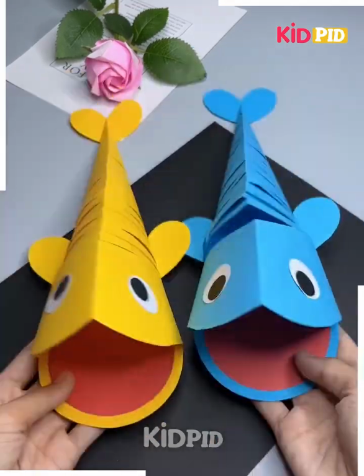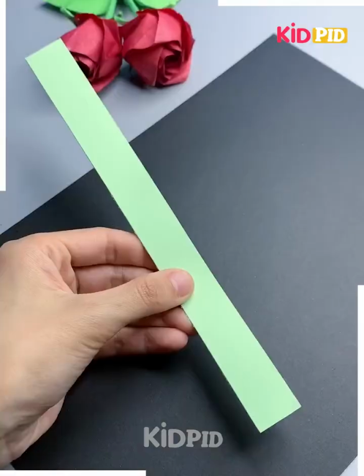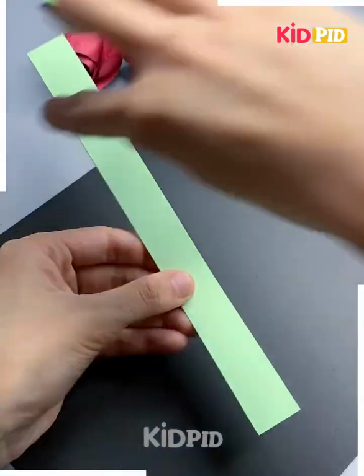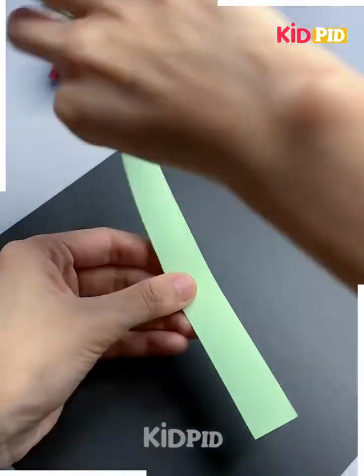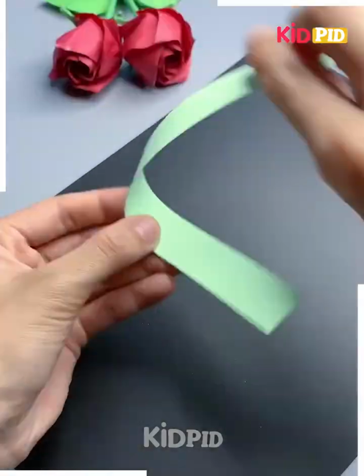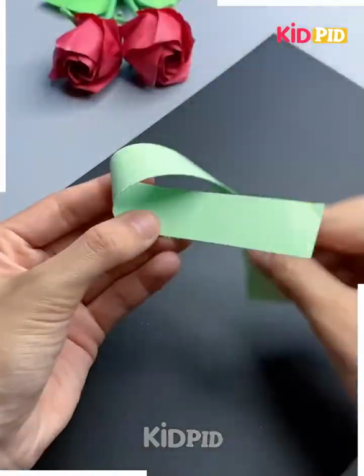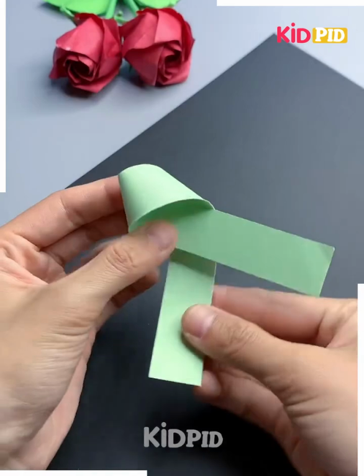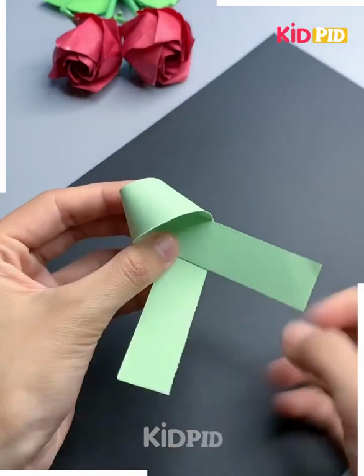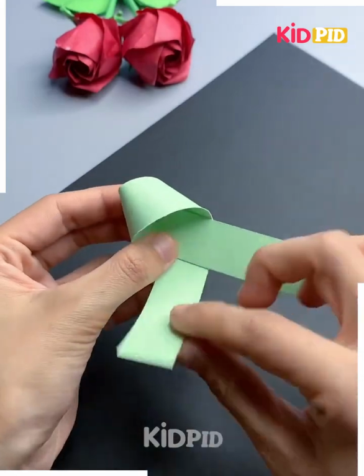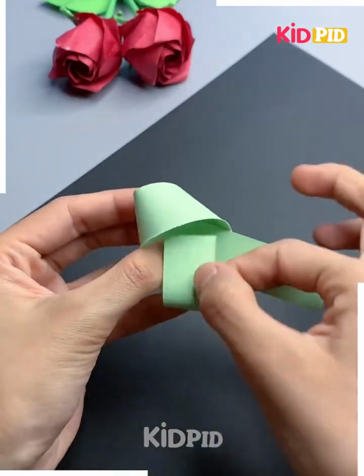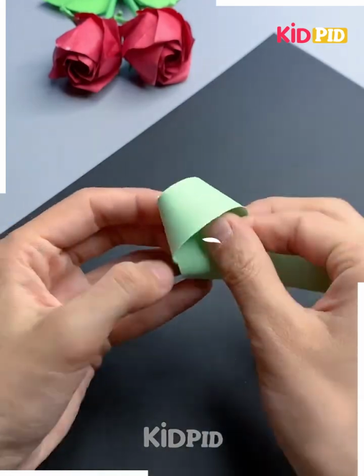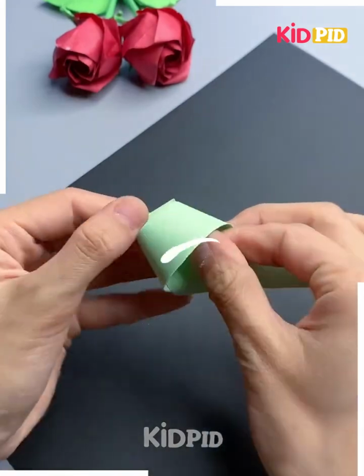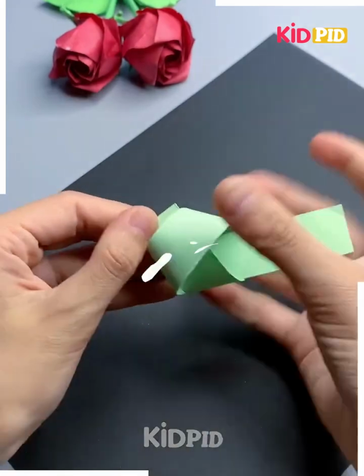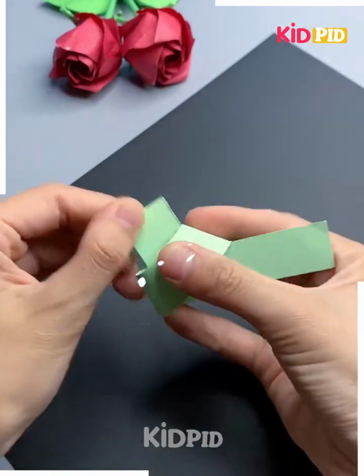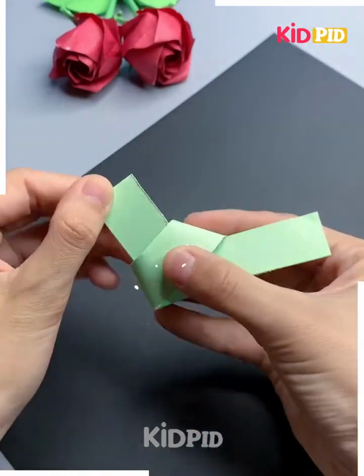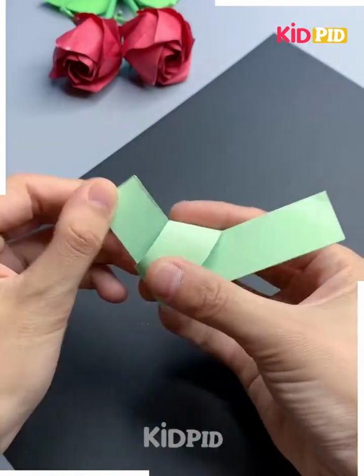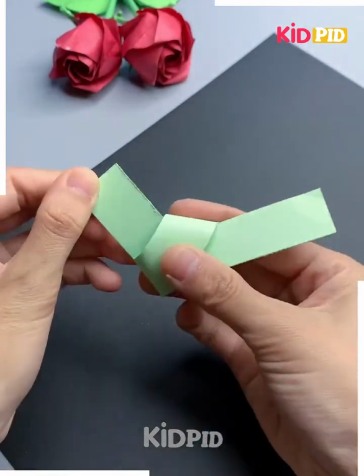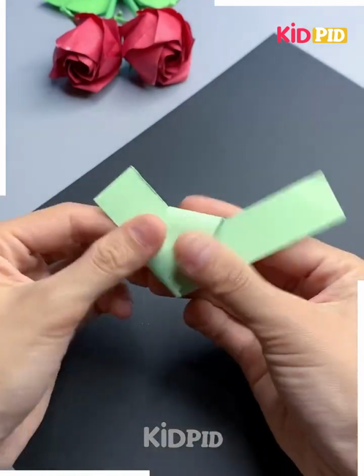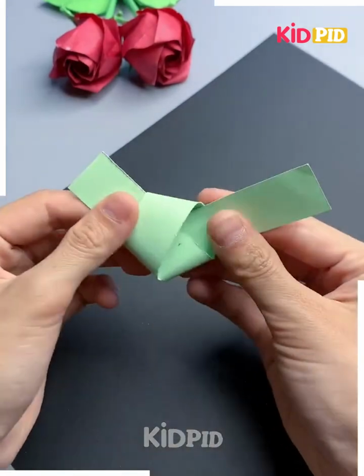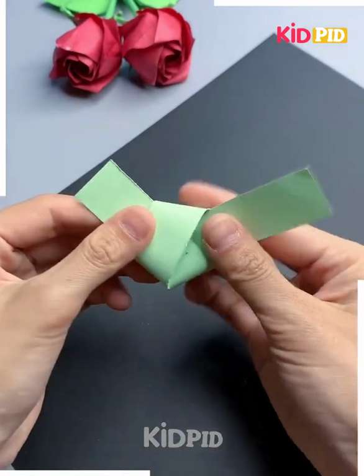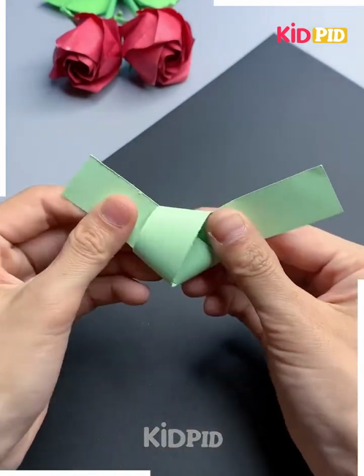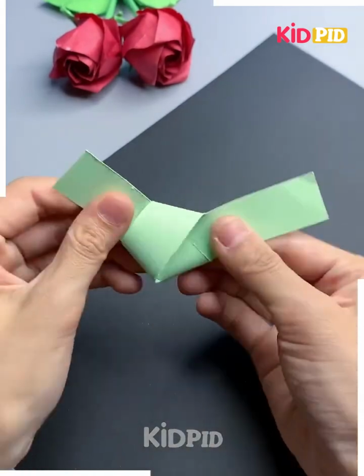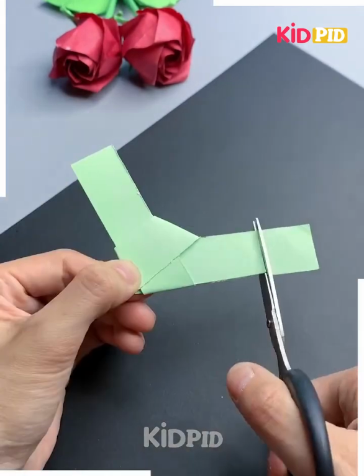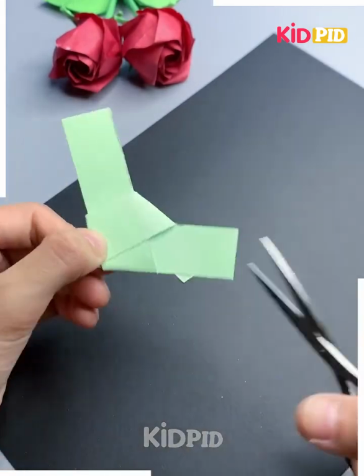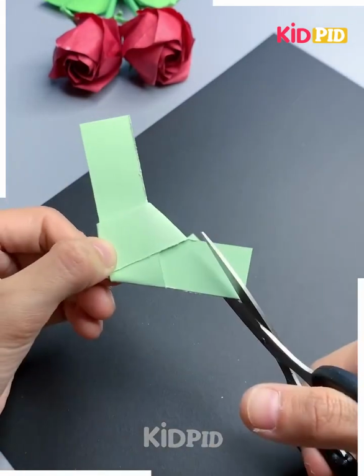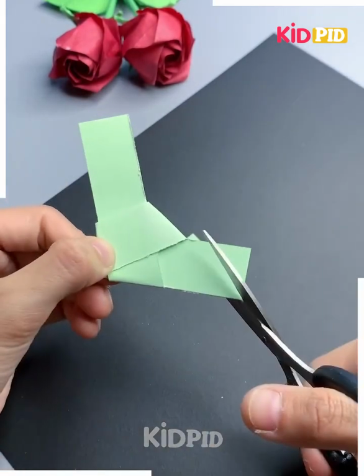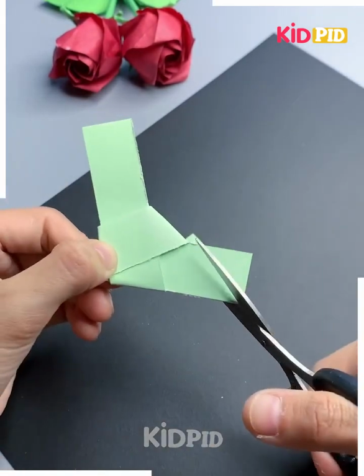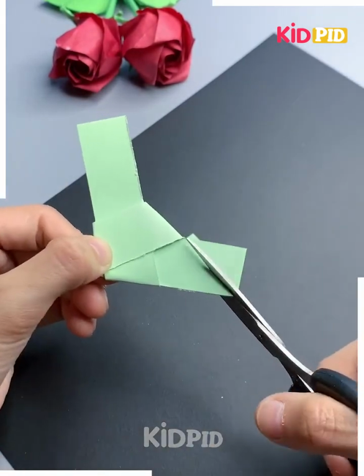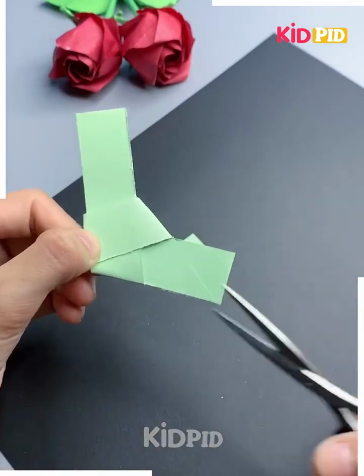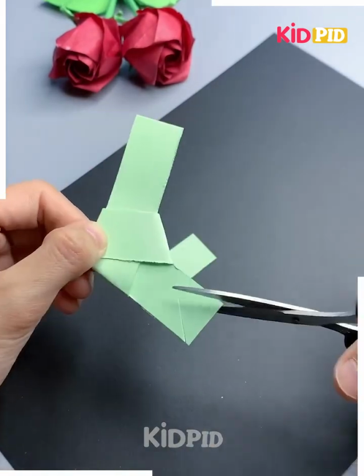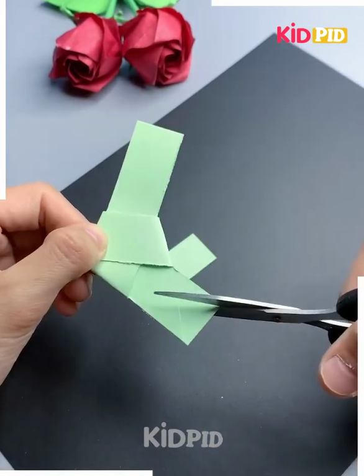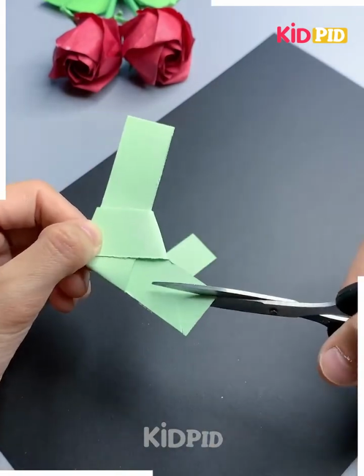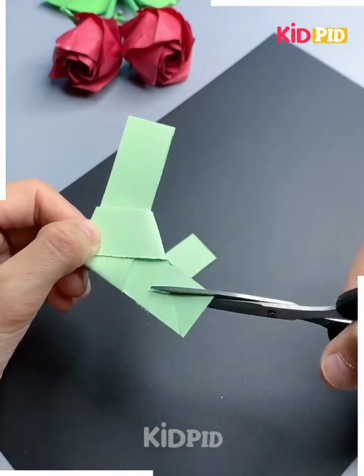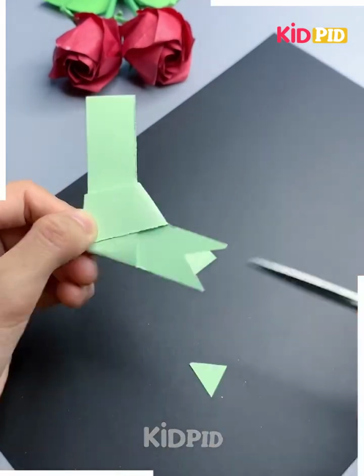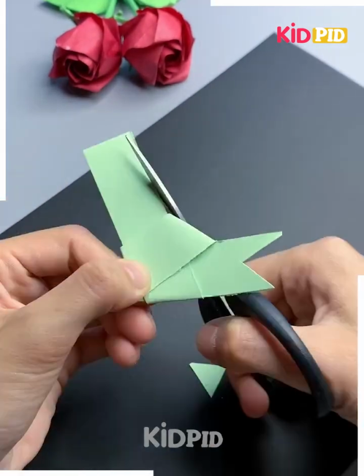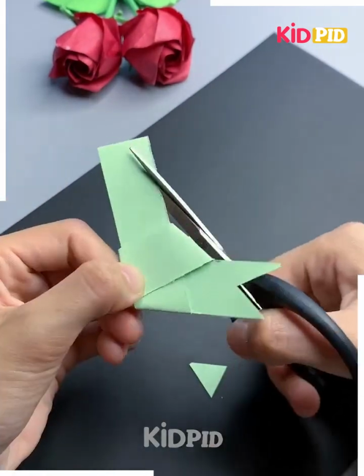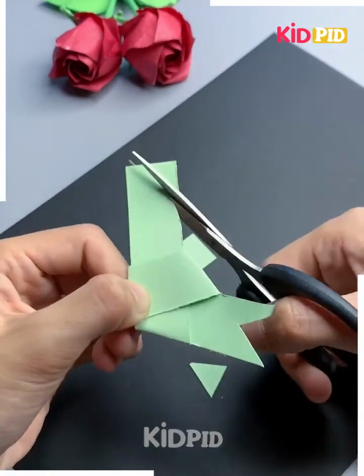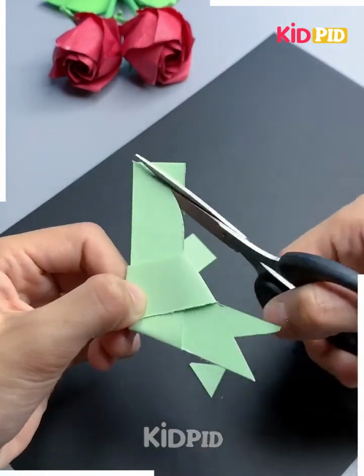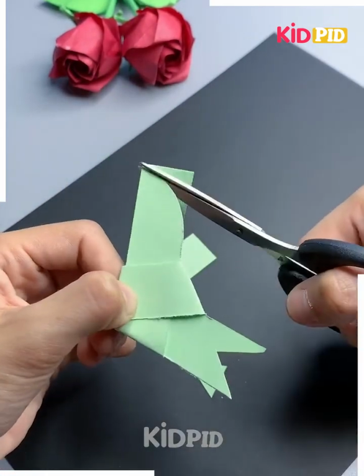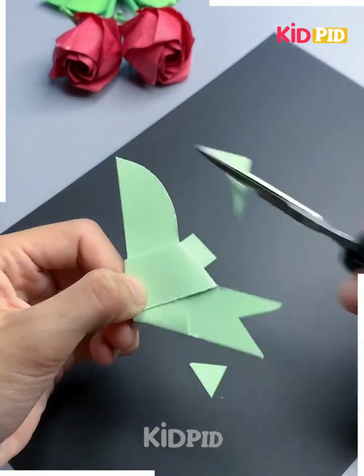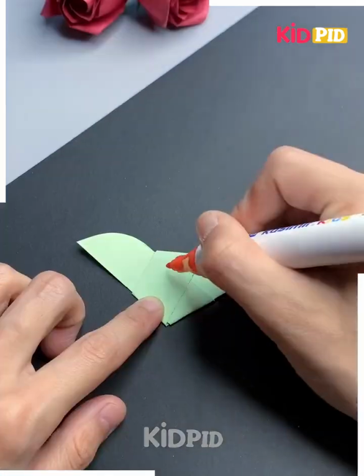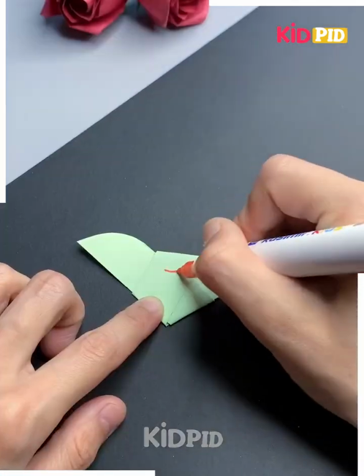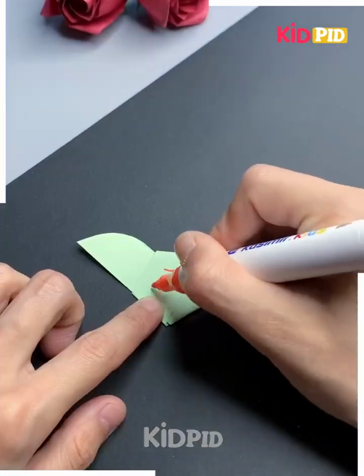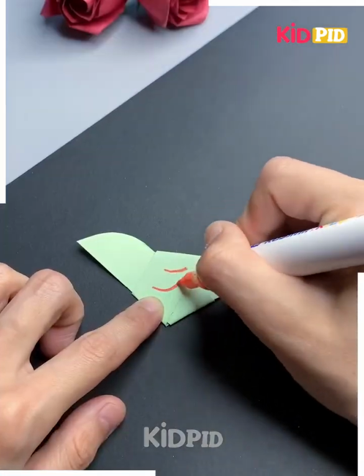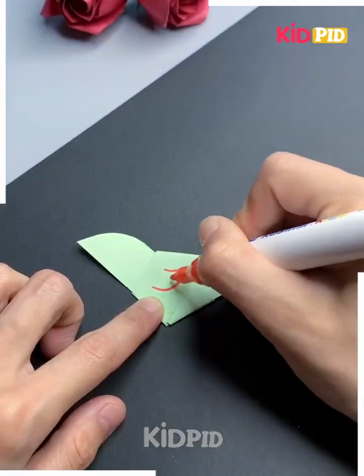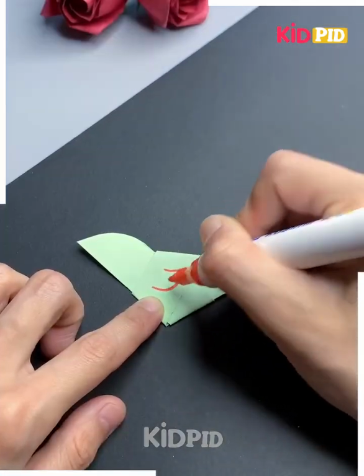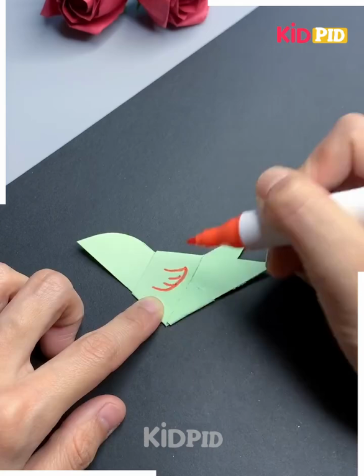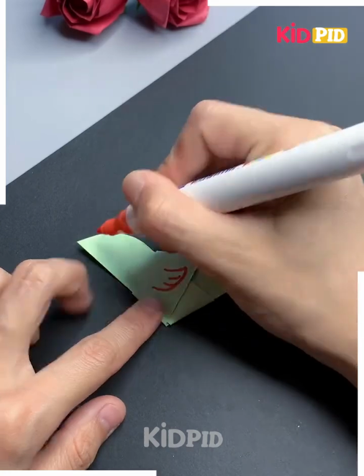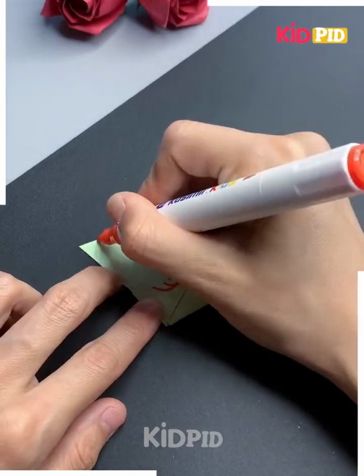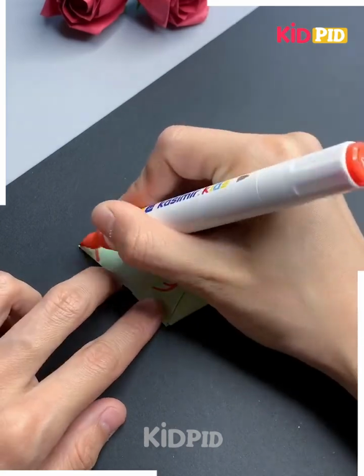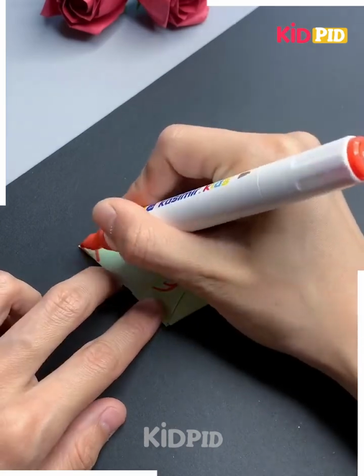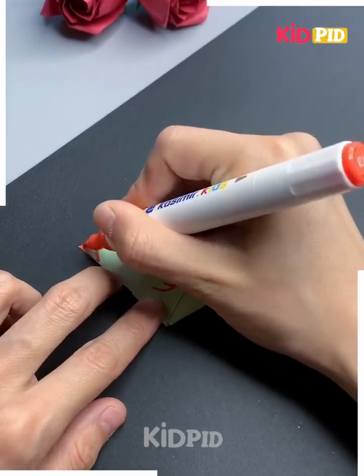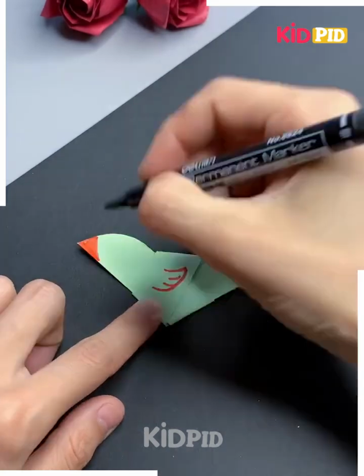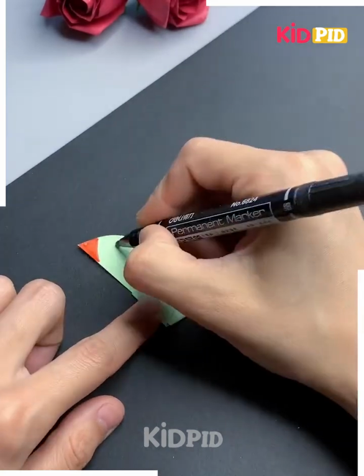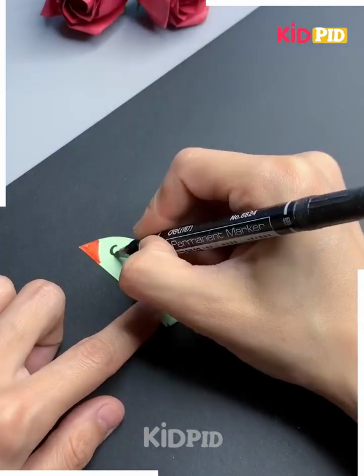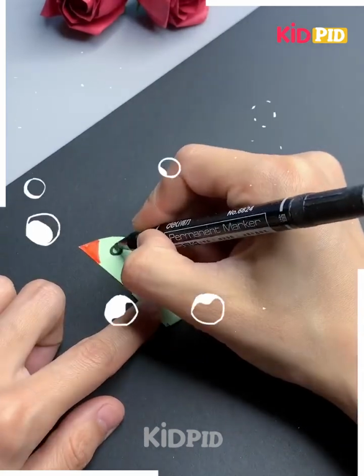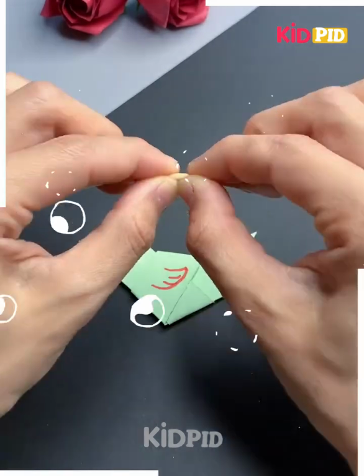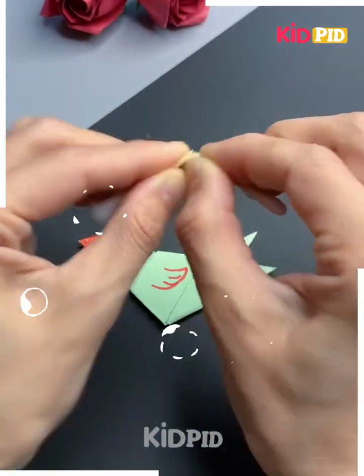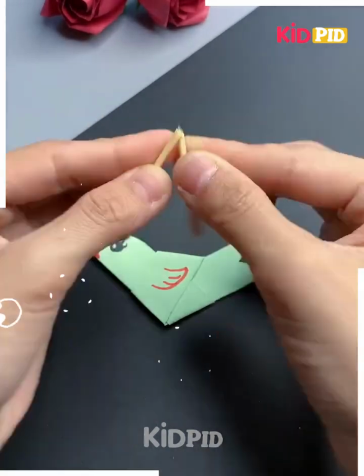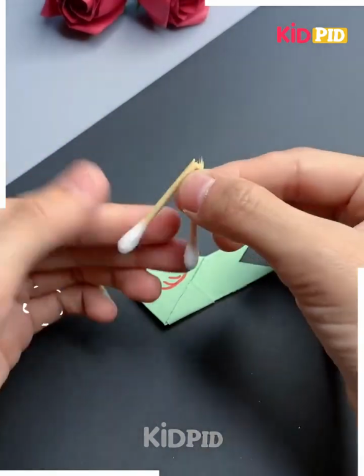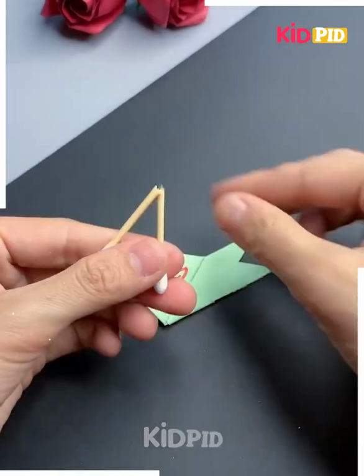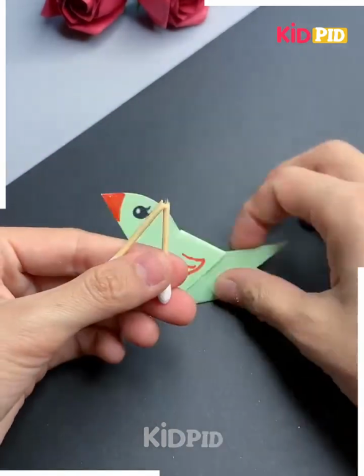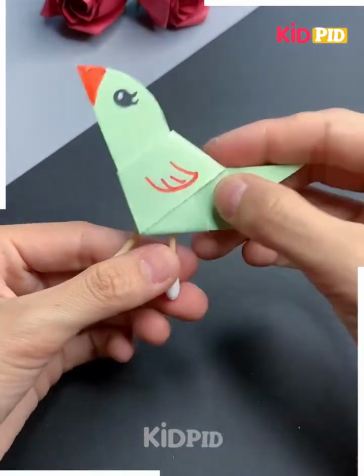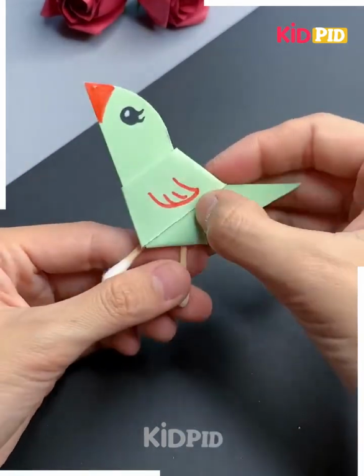Take a strip of paper and then tie it up in a knot and flatten it. Make one of the ends curved and then make a V shape out of the other end. Draw the face and then add some legs.